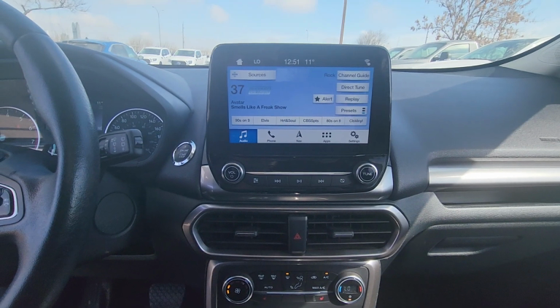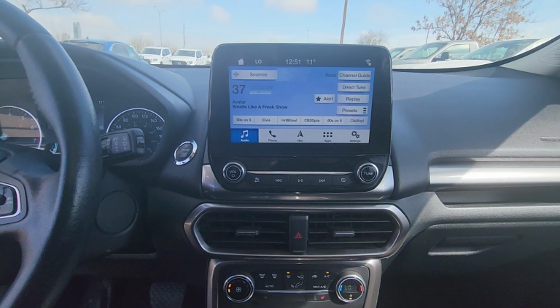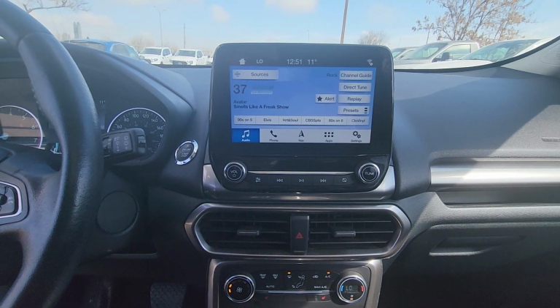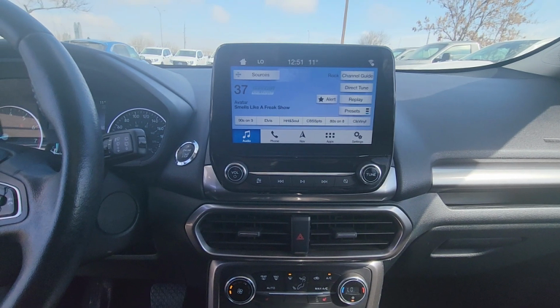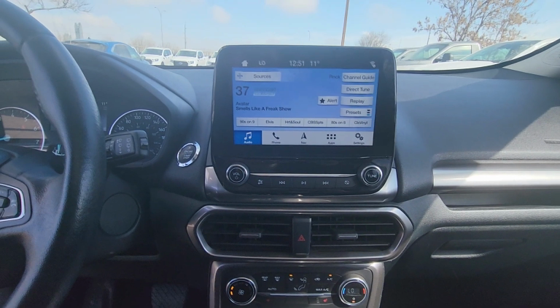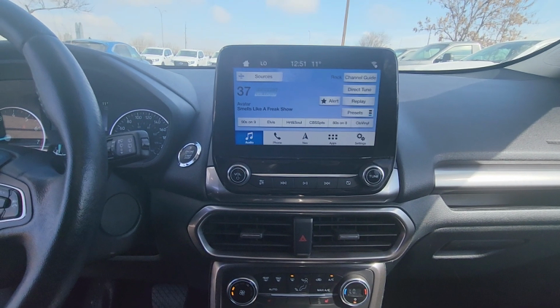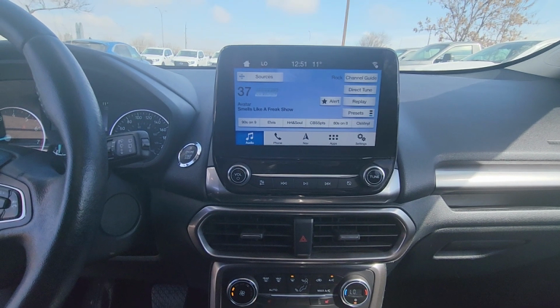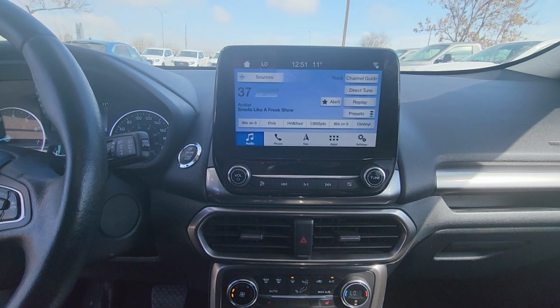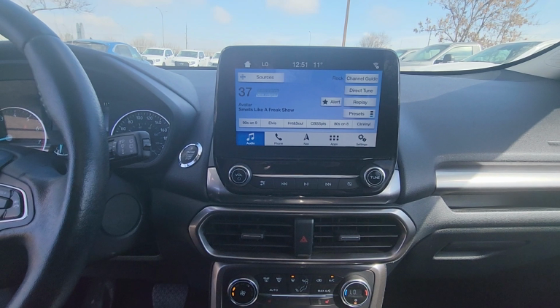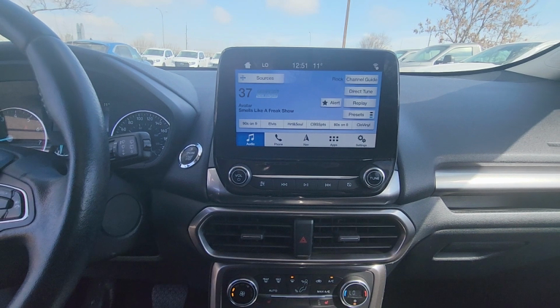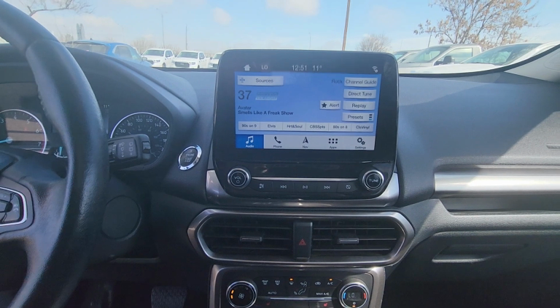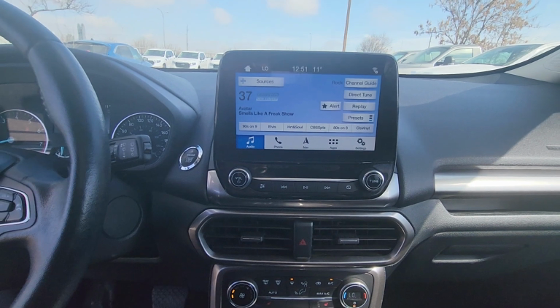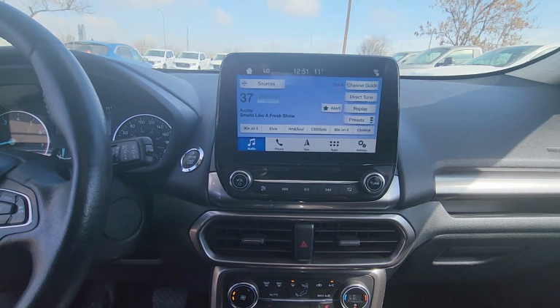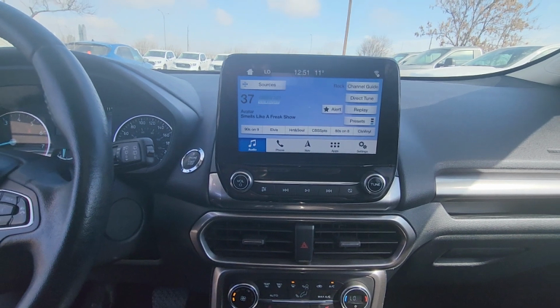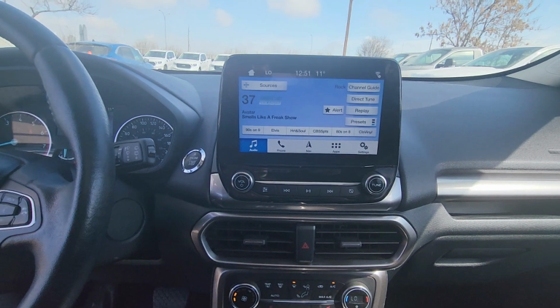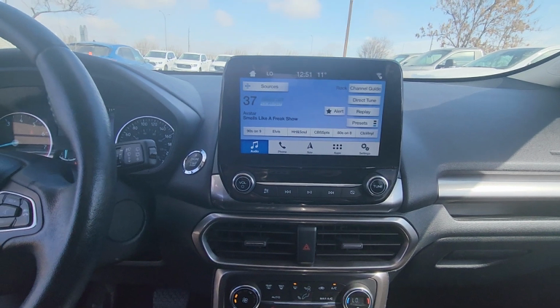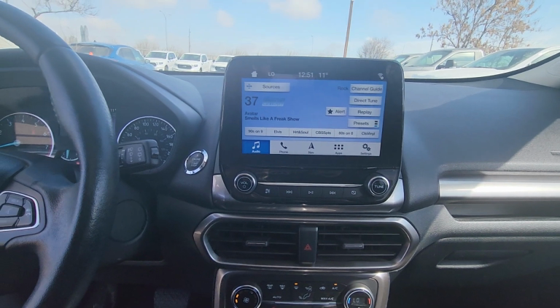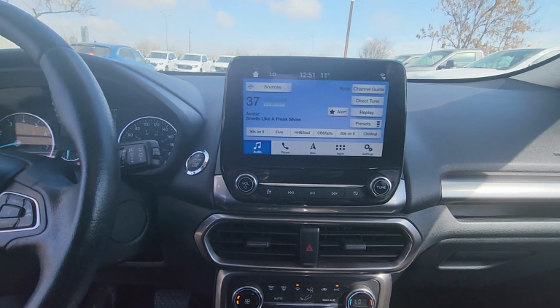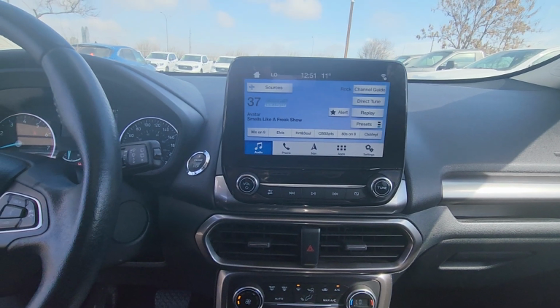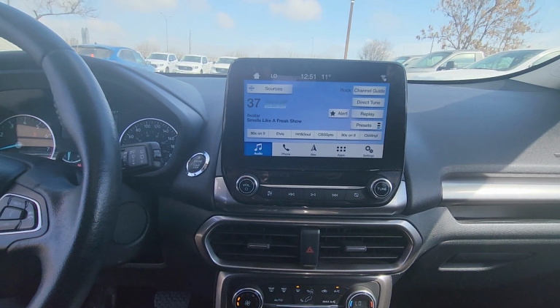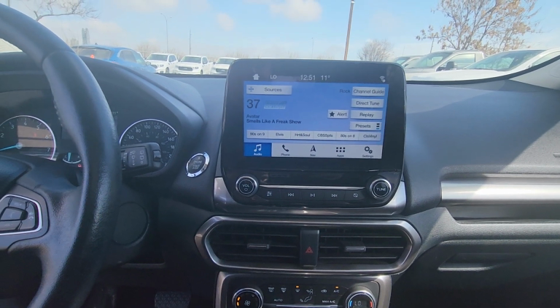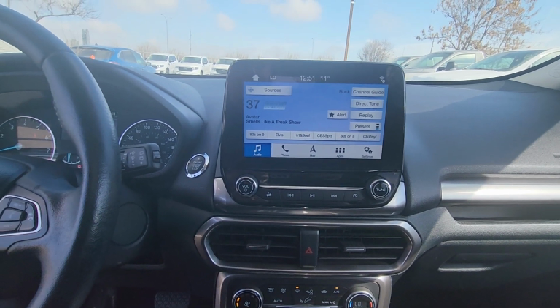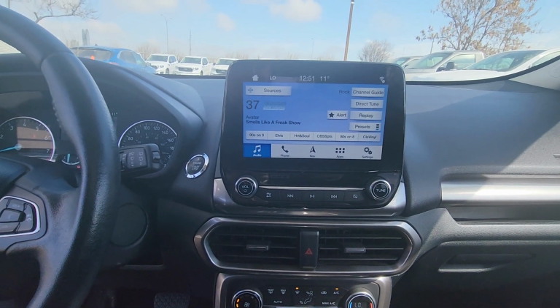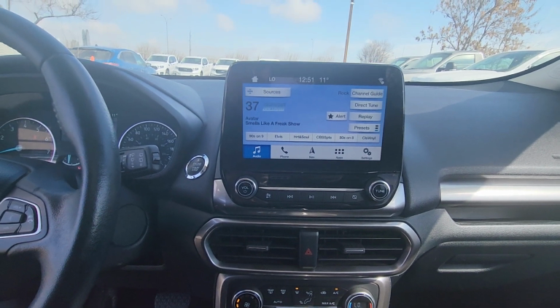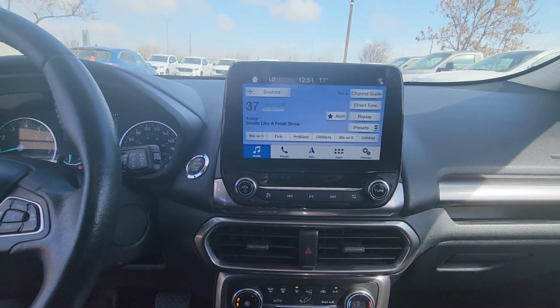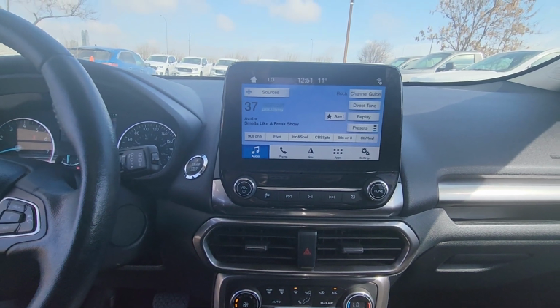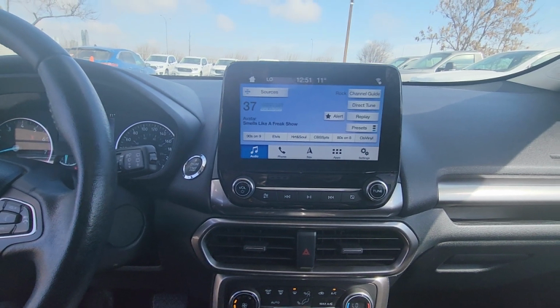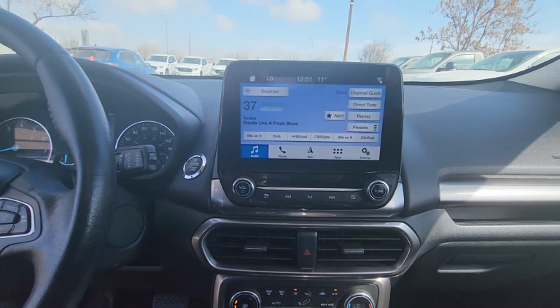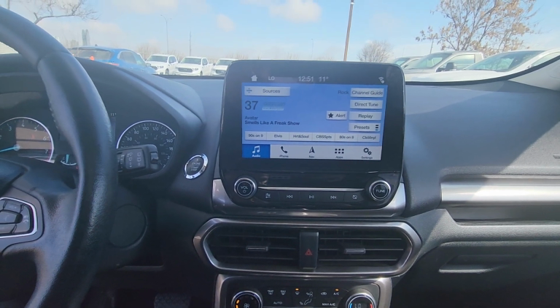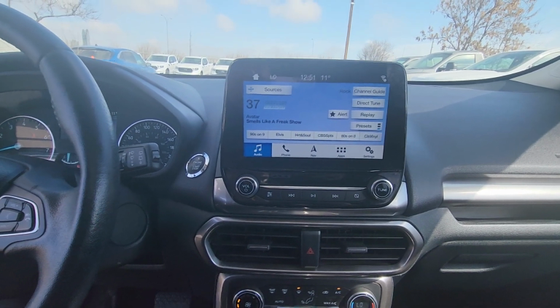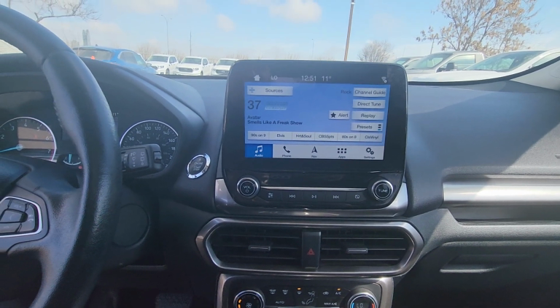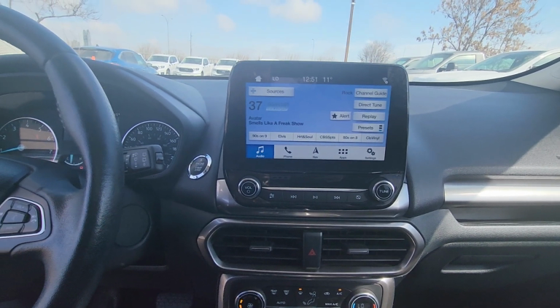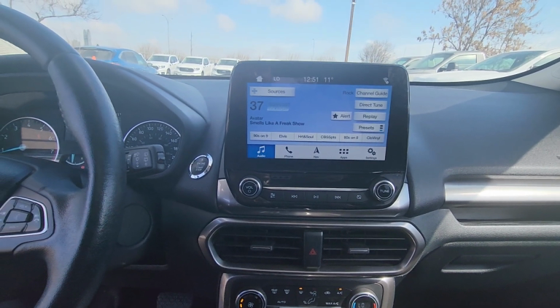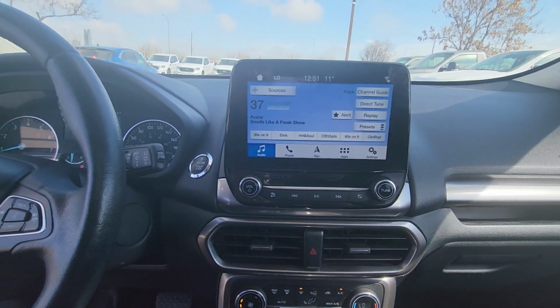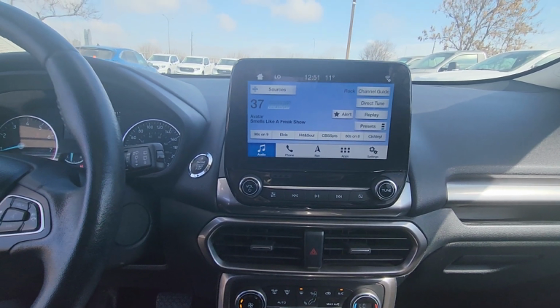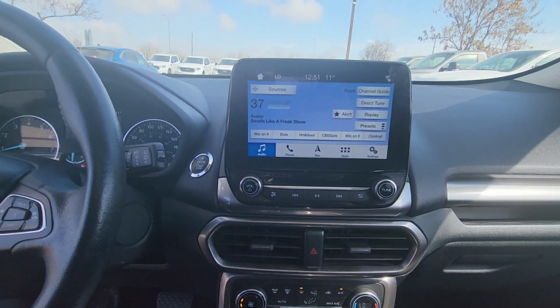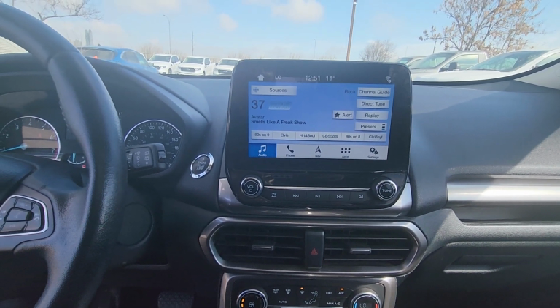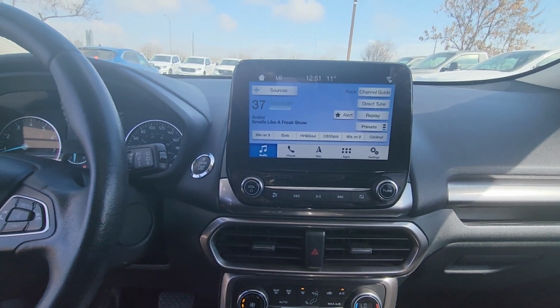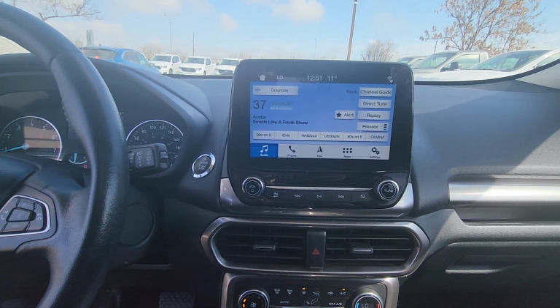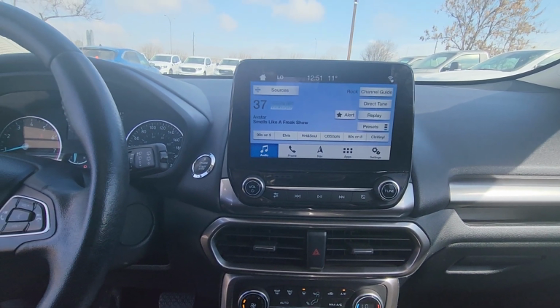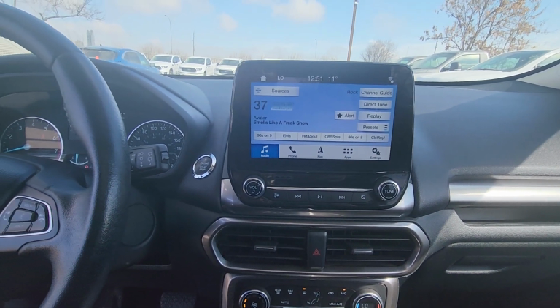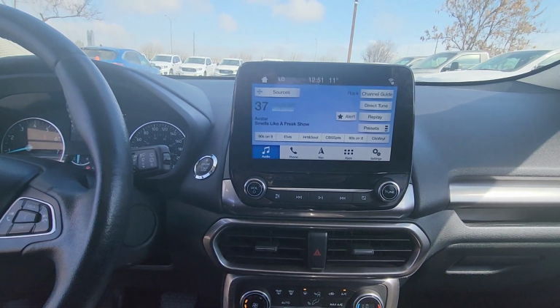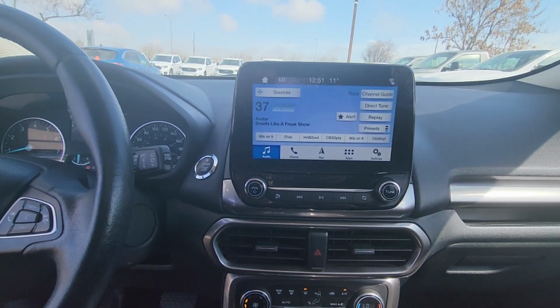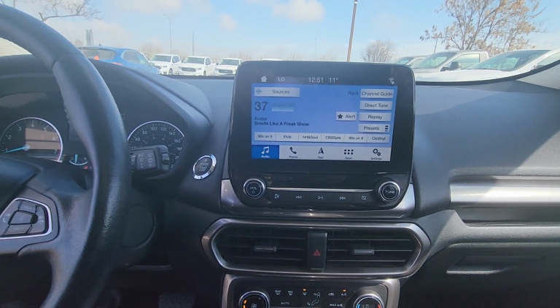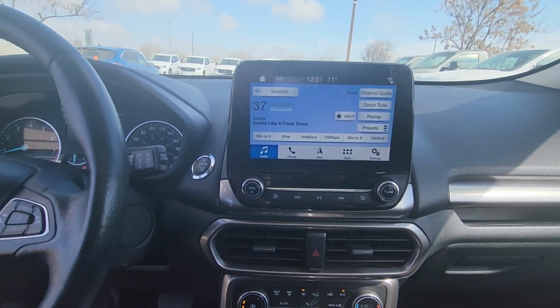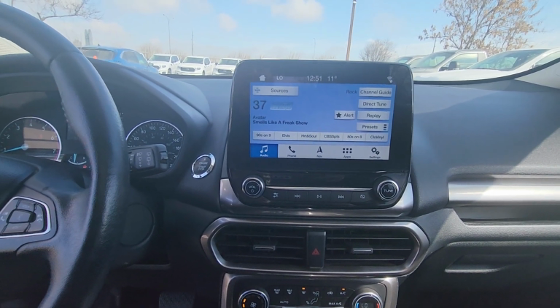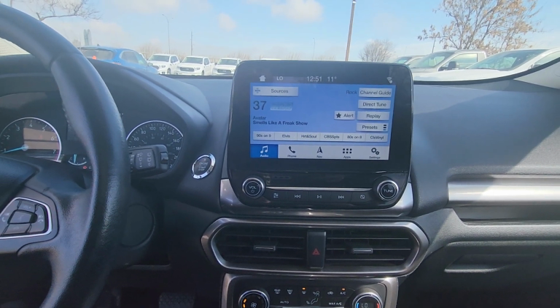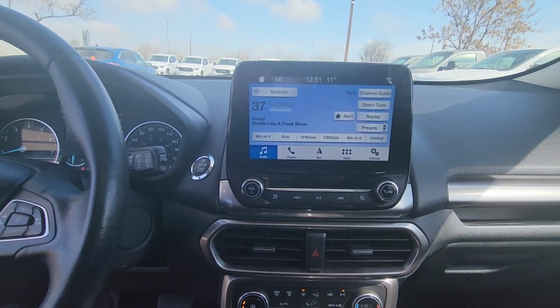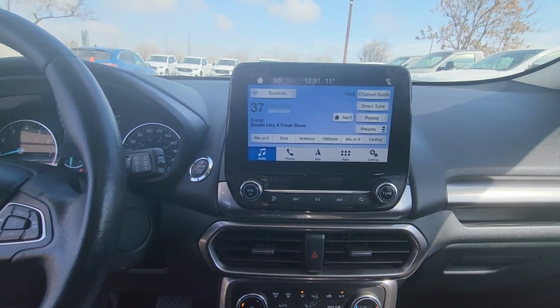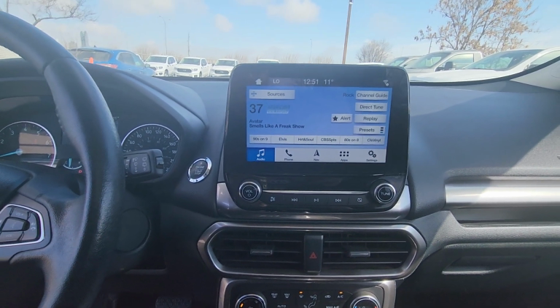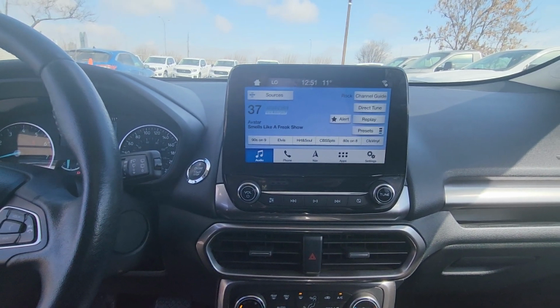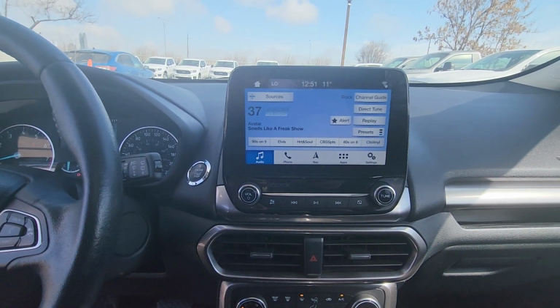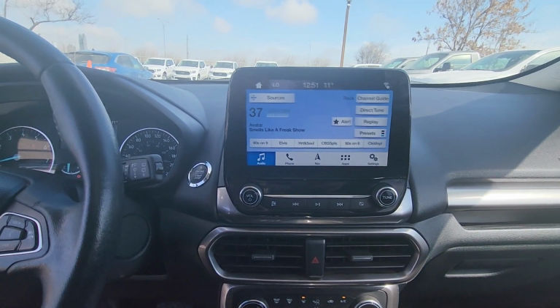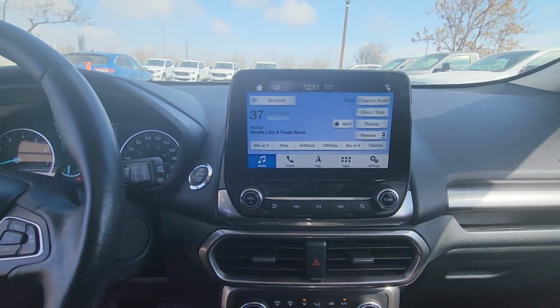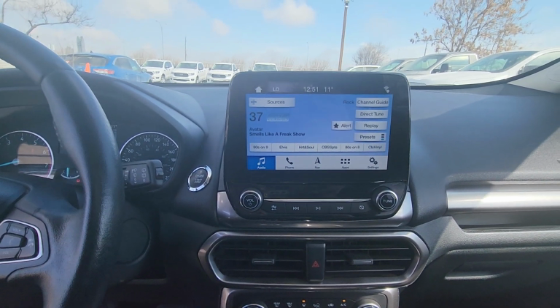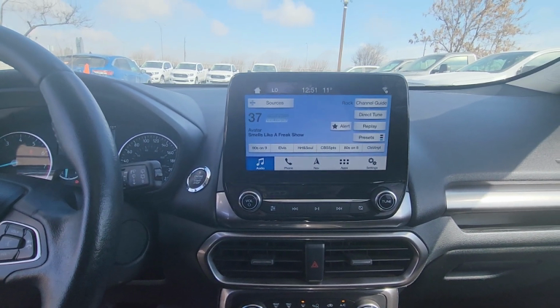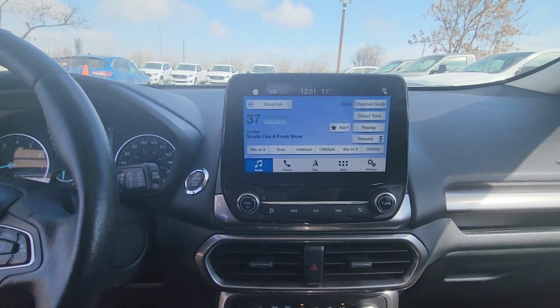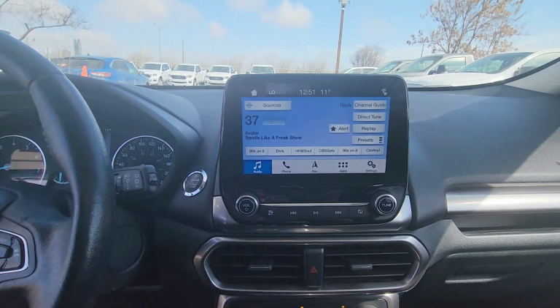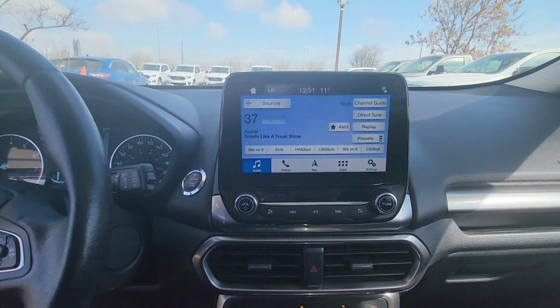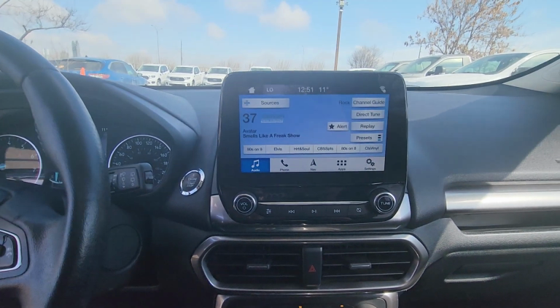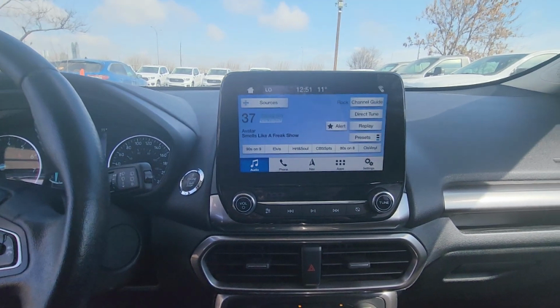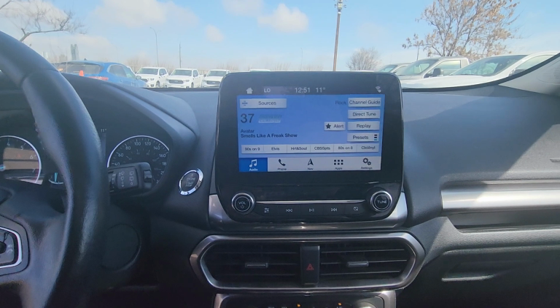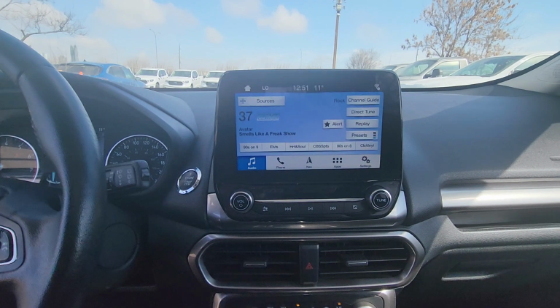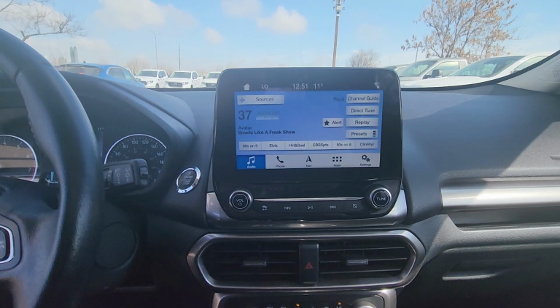On the center screen you have options for audio that includes Sirius XM, phone, navigation, as well as other apps and settings.